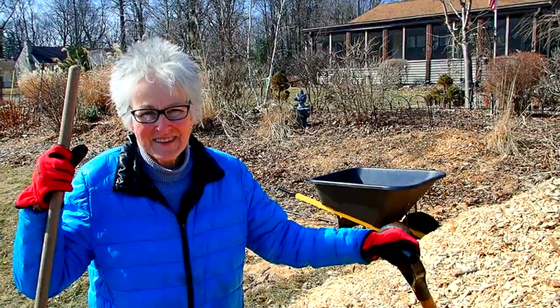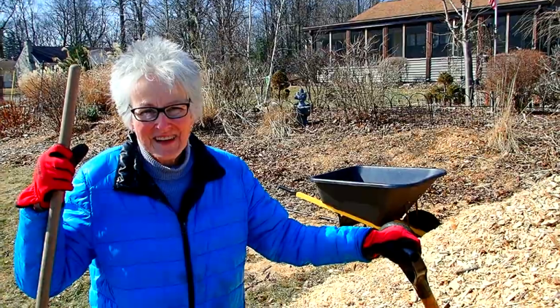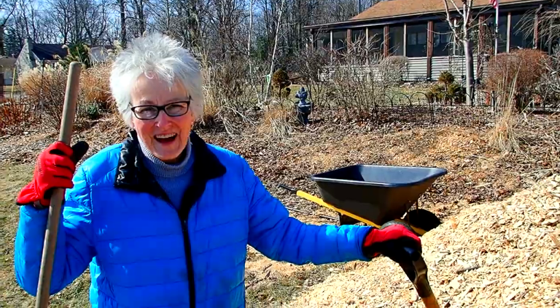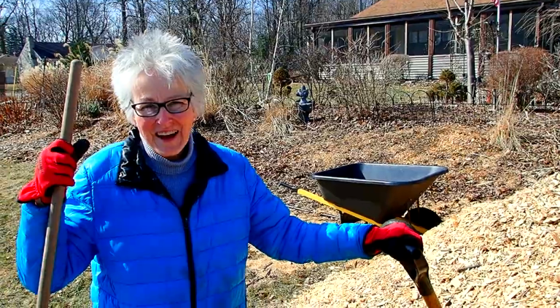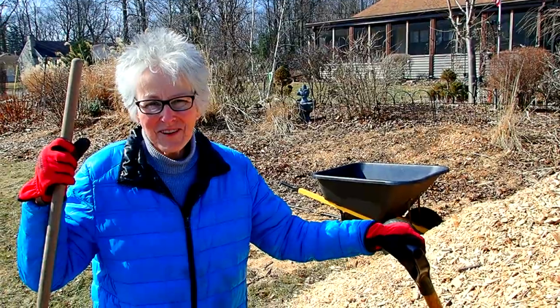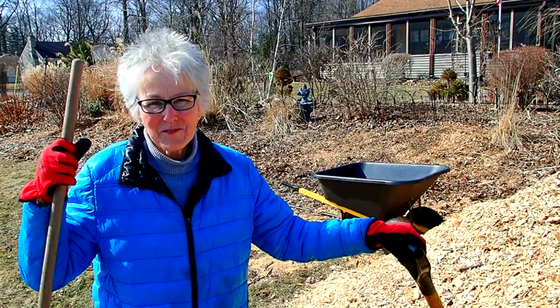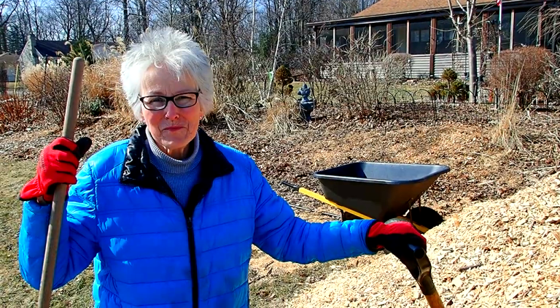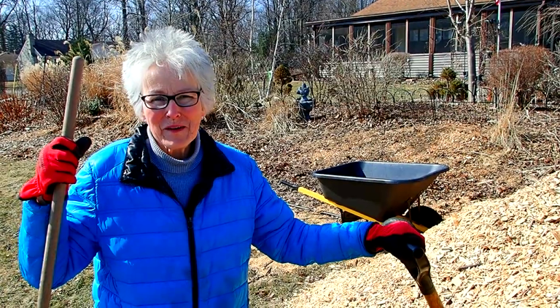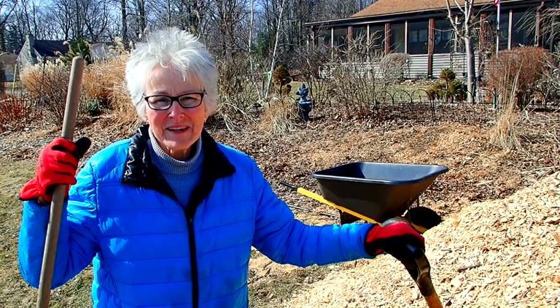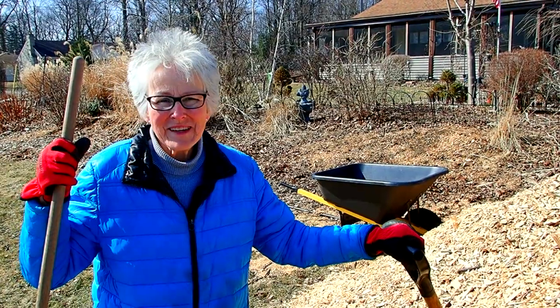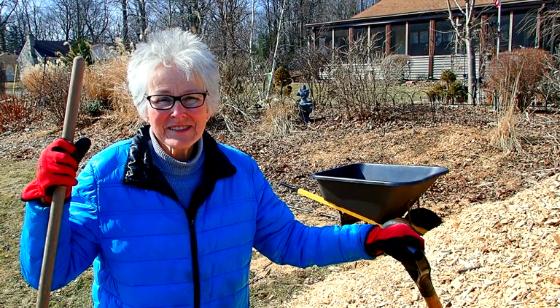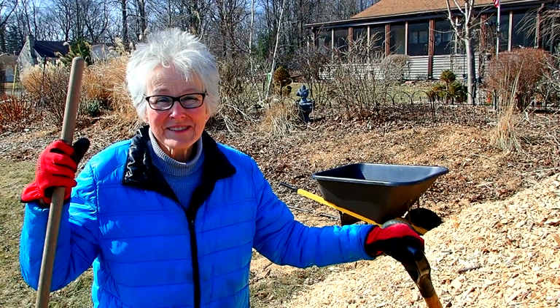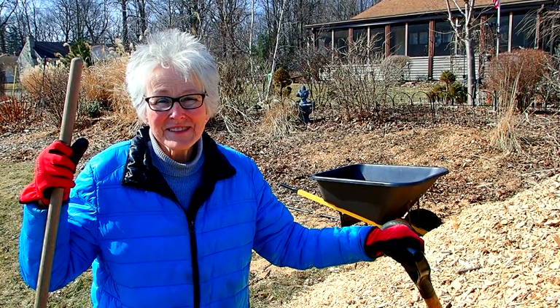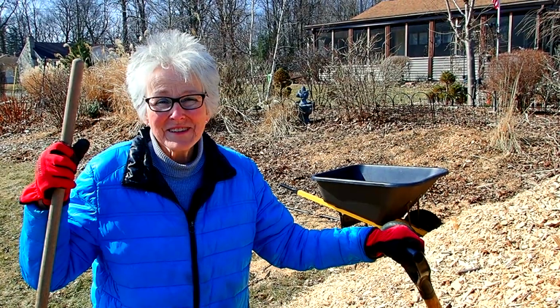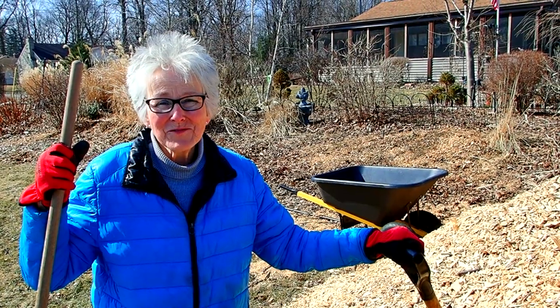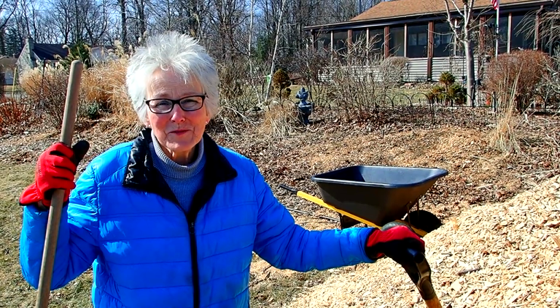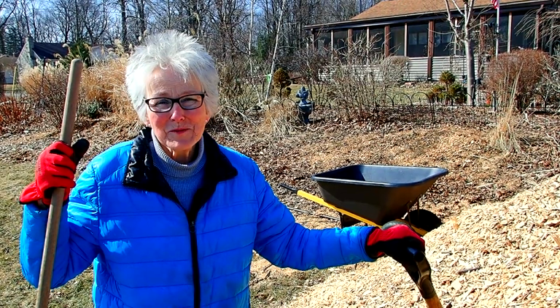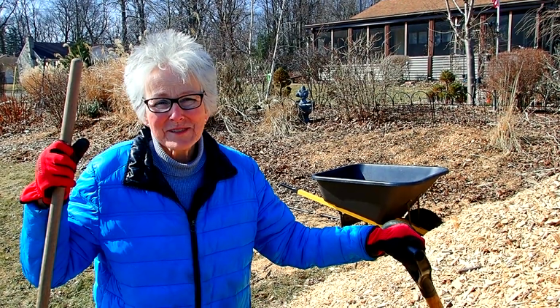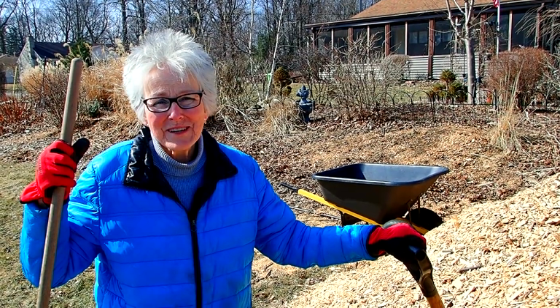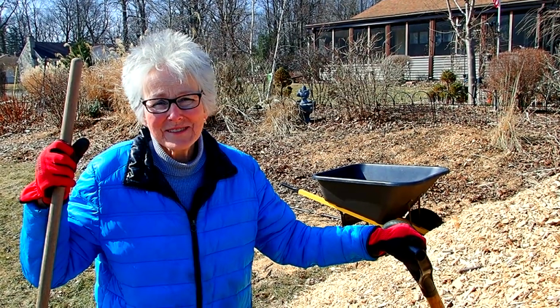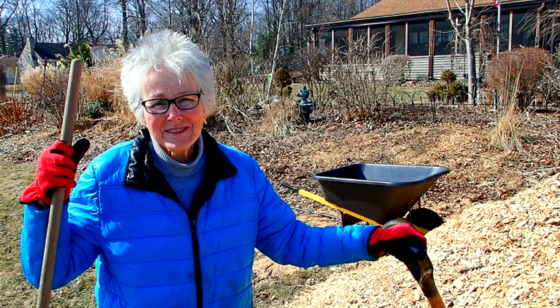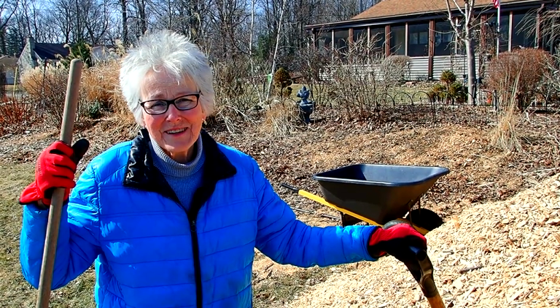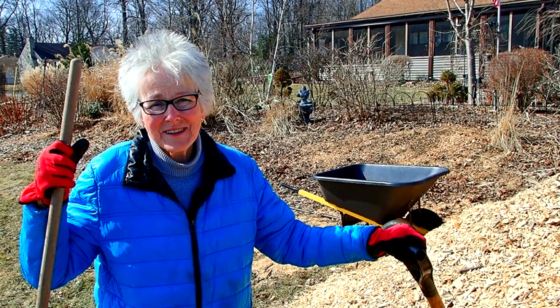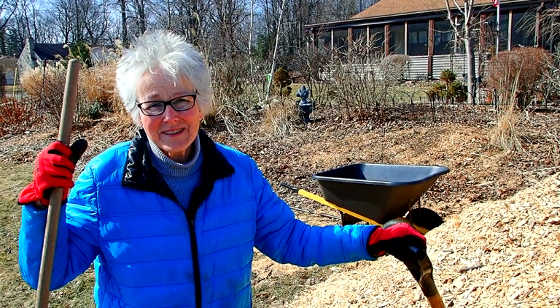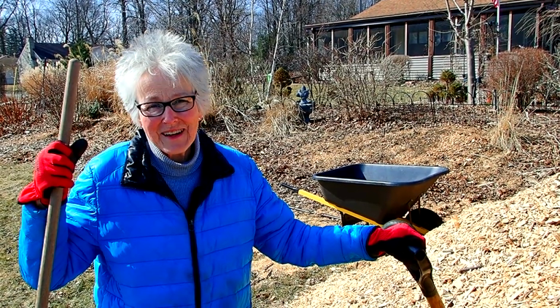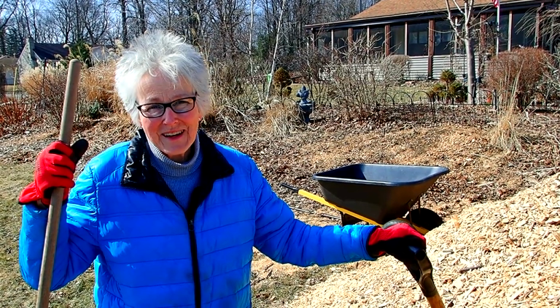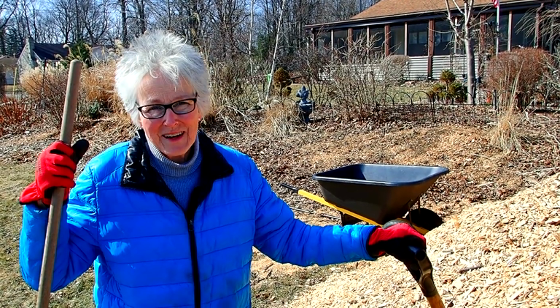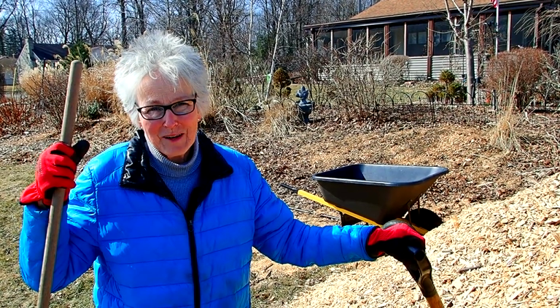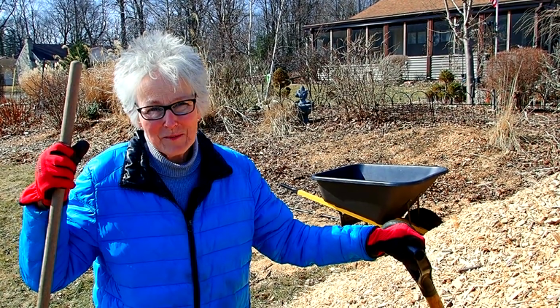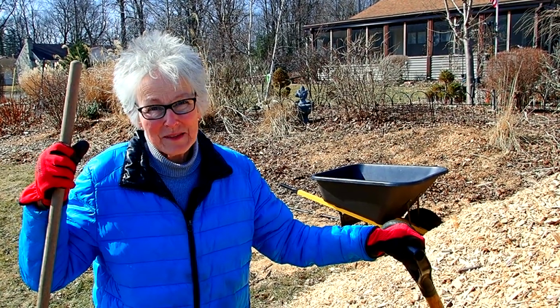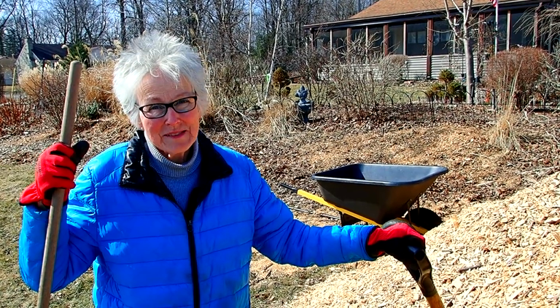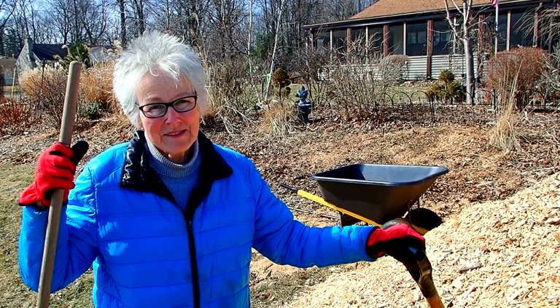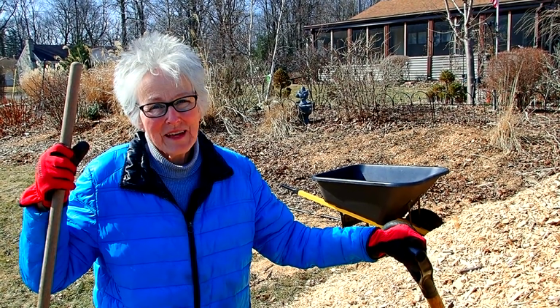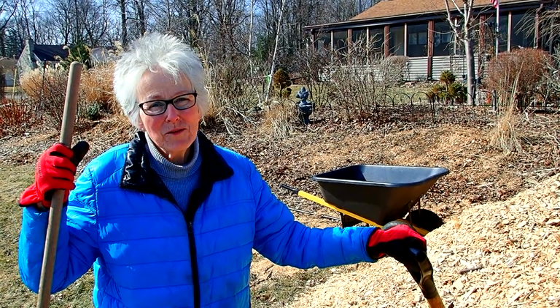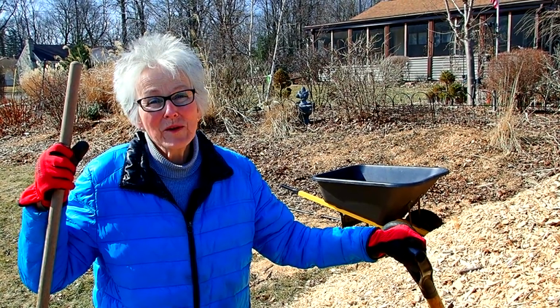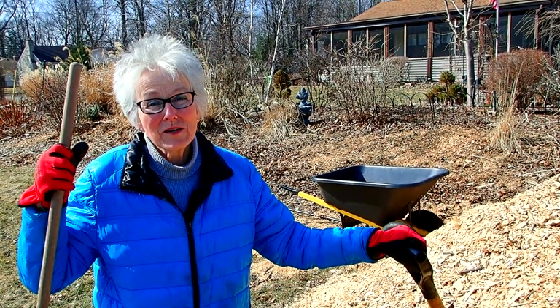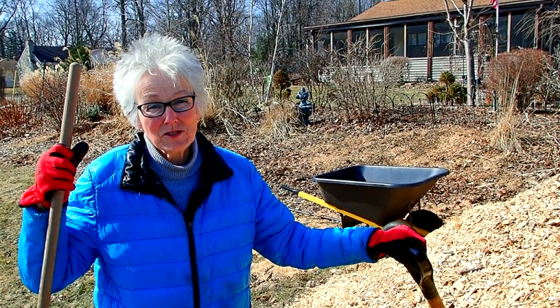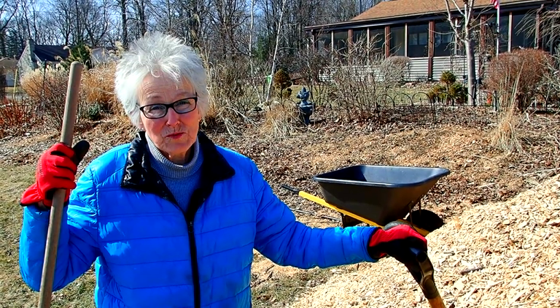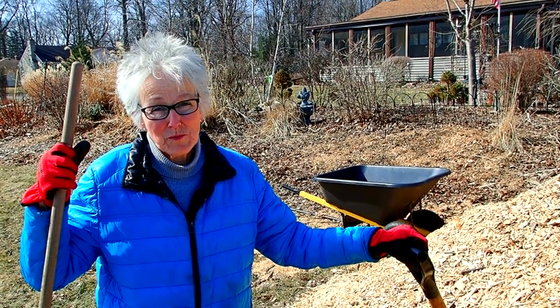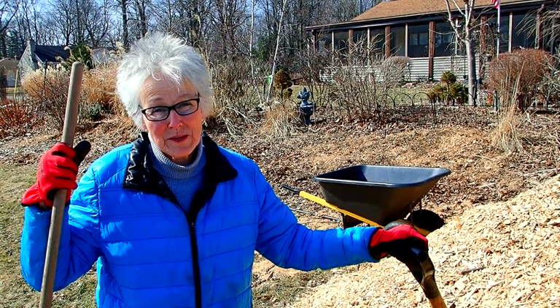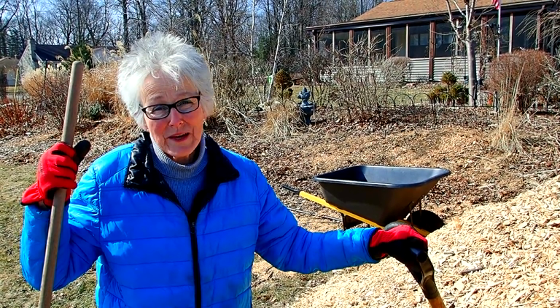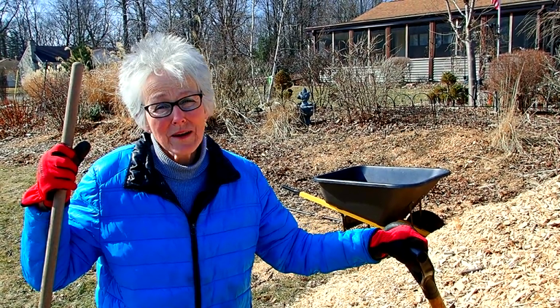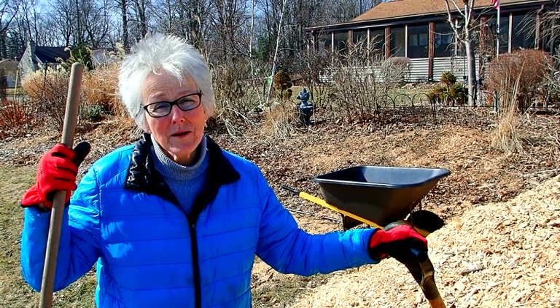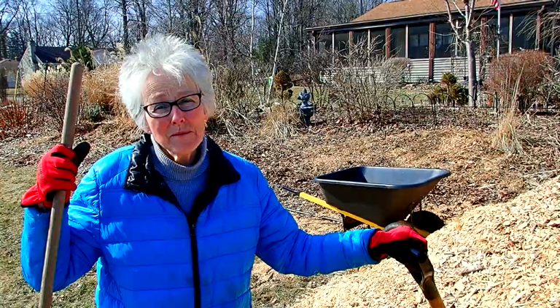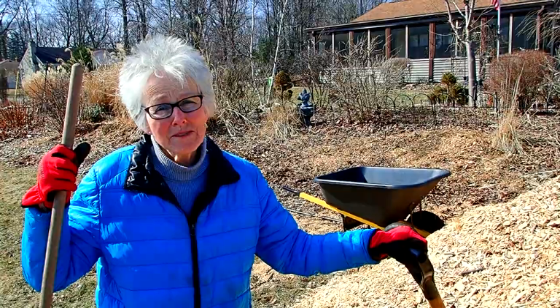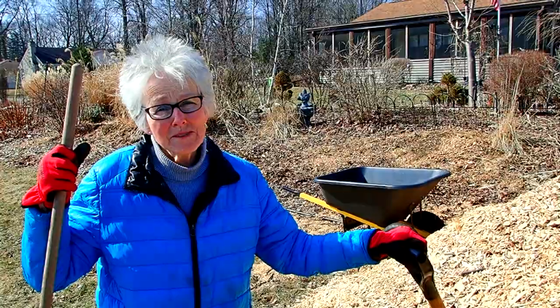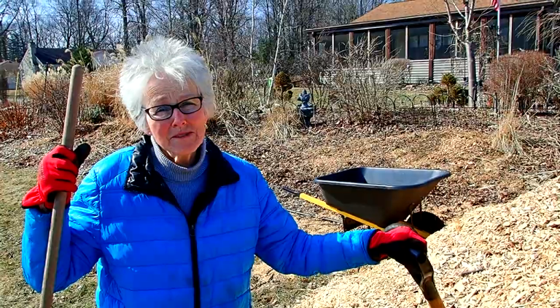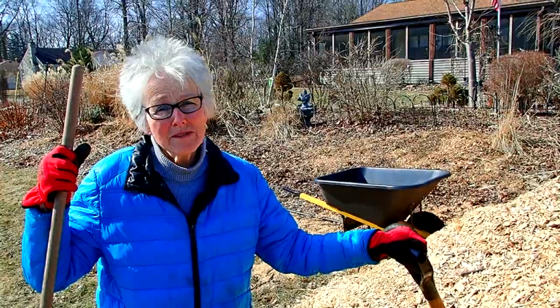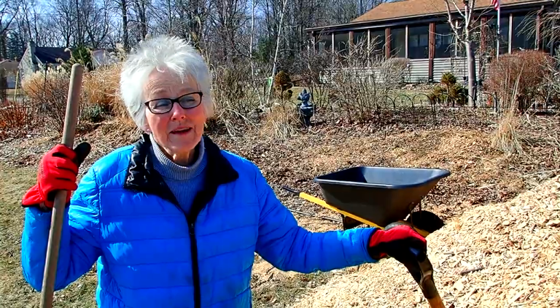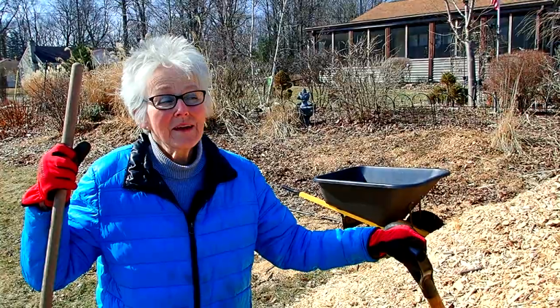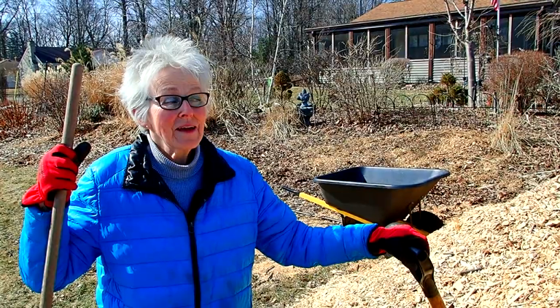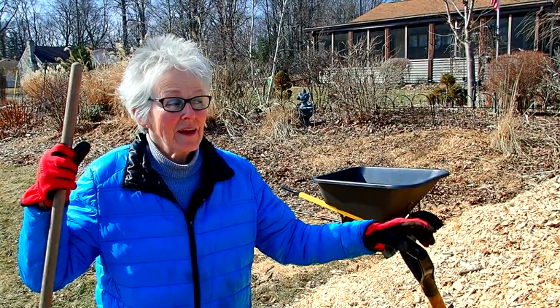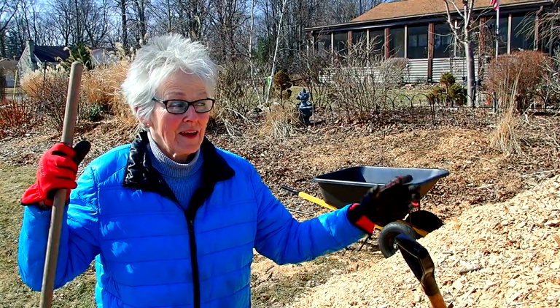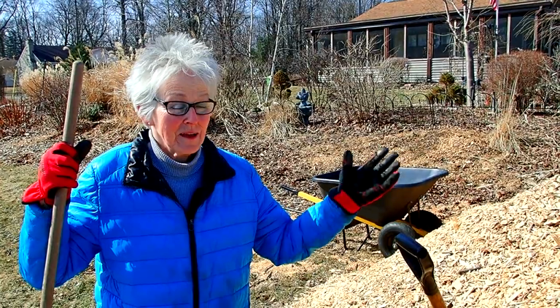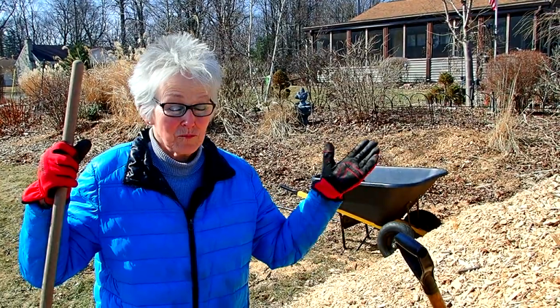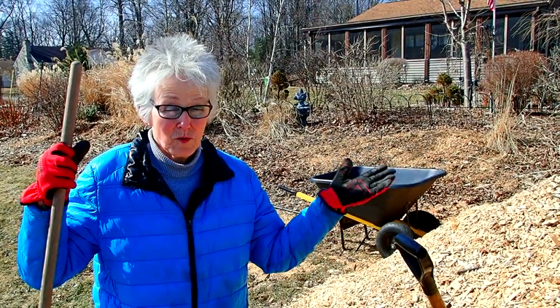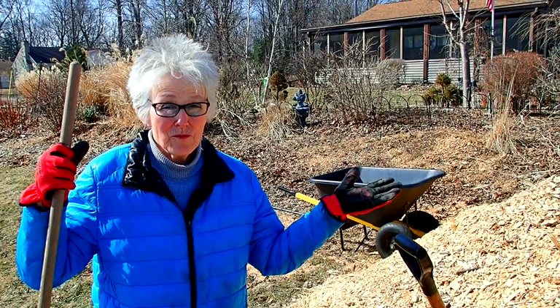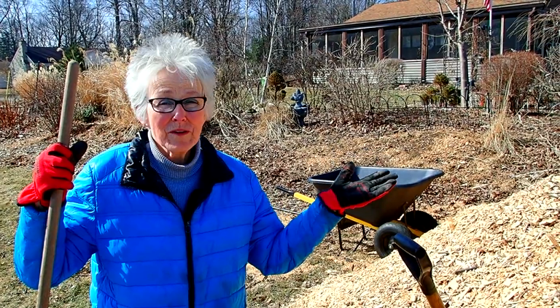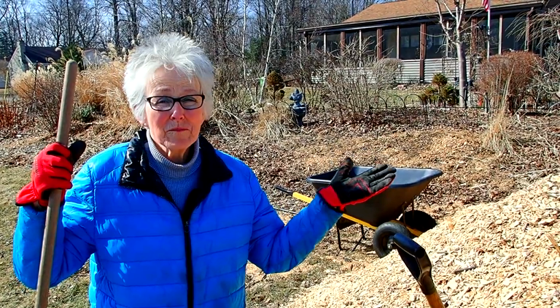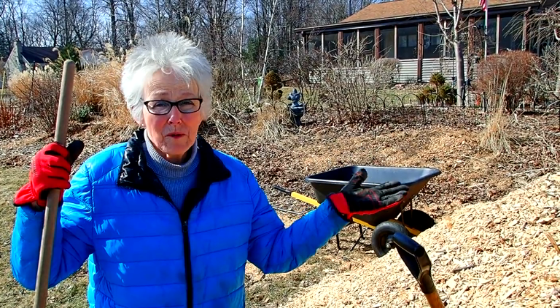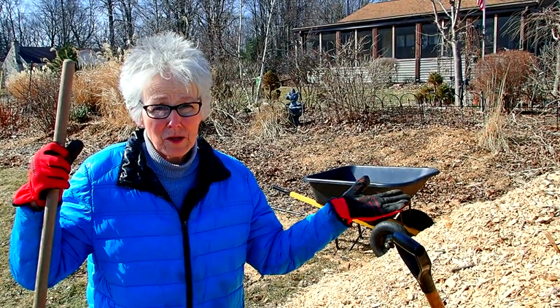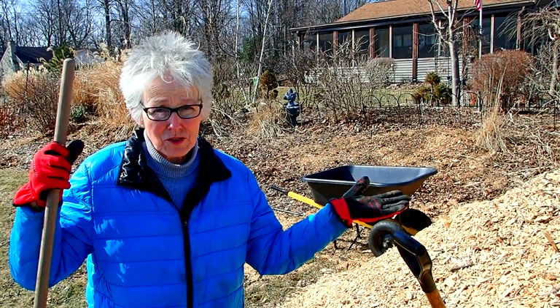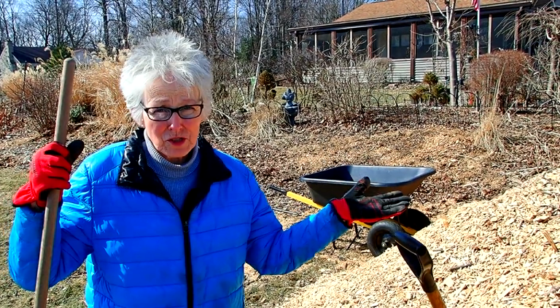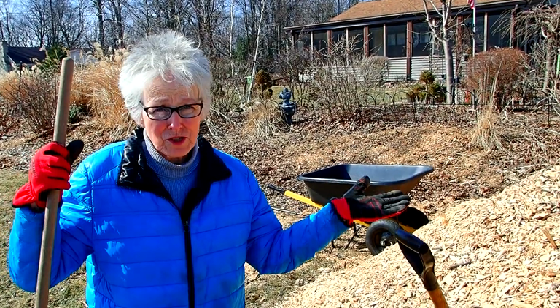Hi everybody, it's Lynn from WisconsinGarden.com. And today we are springing our muscles and moving mulch.